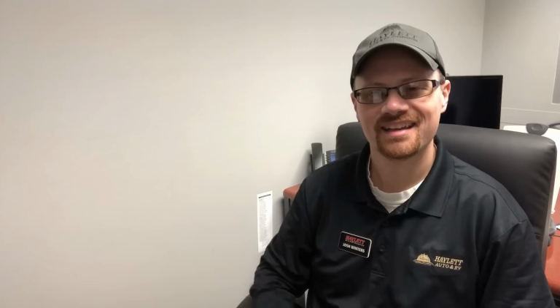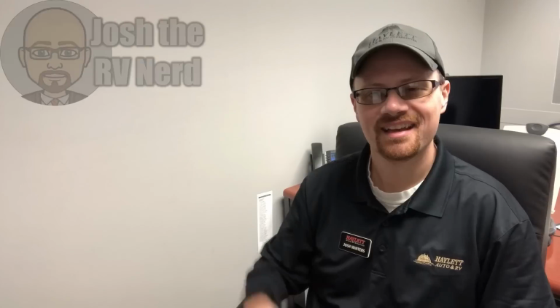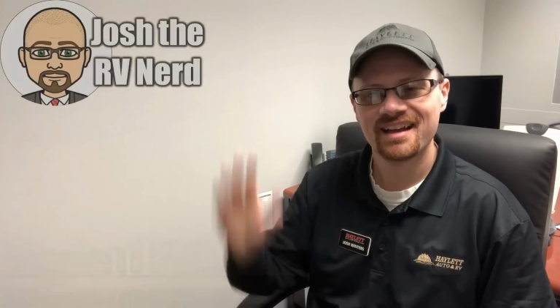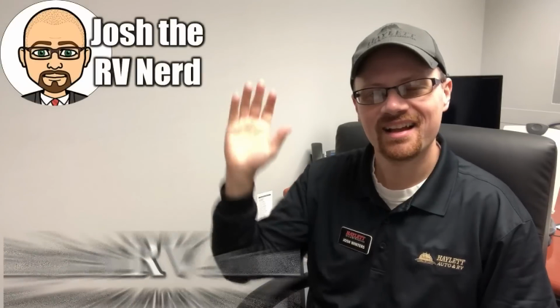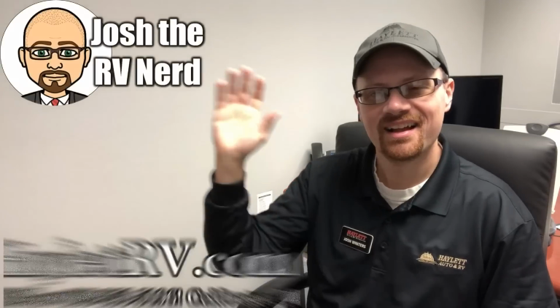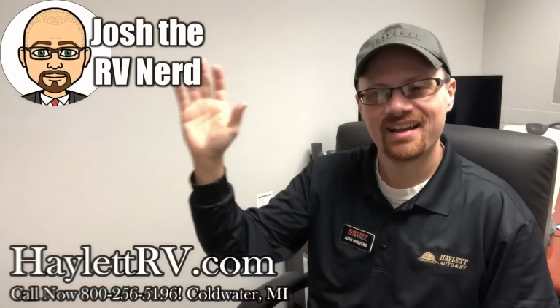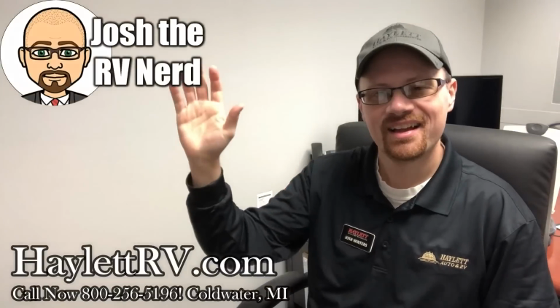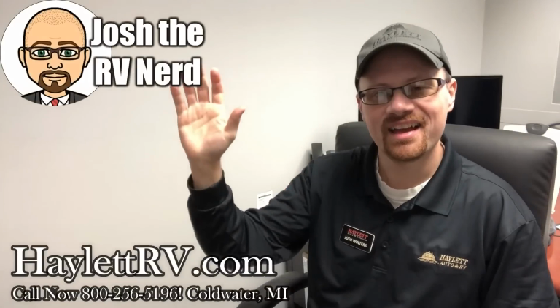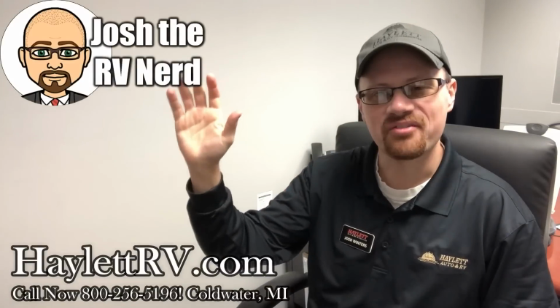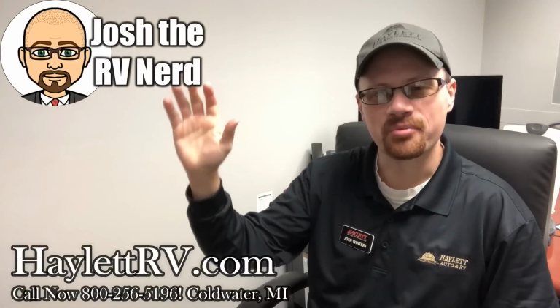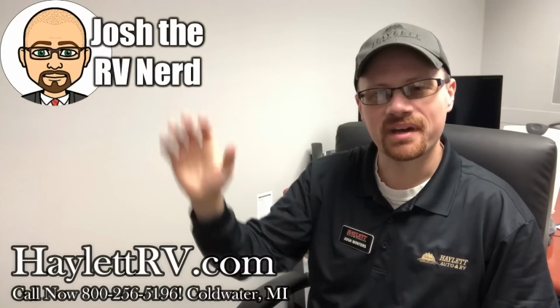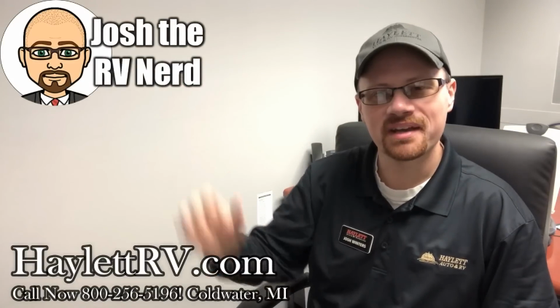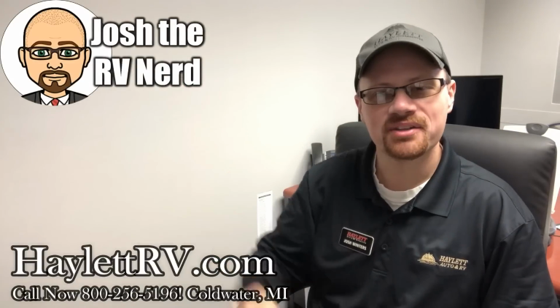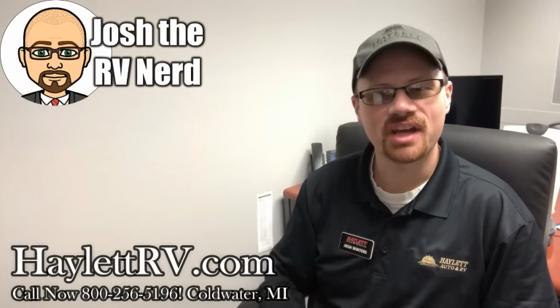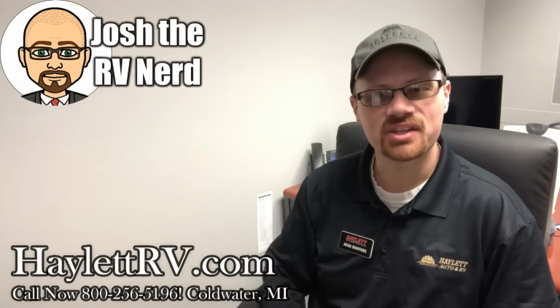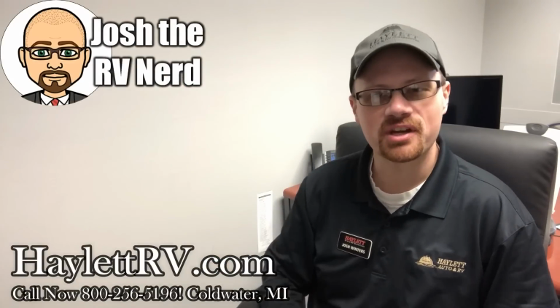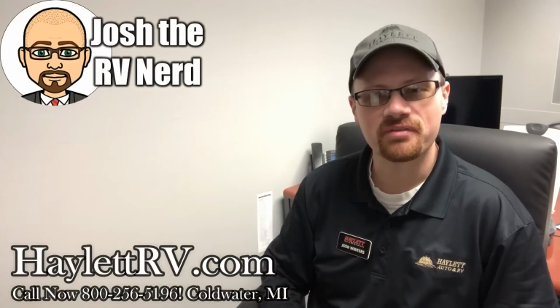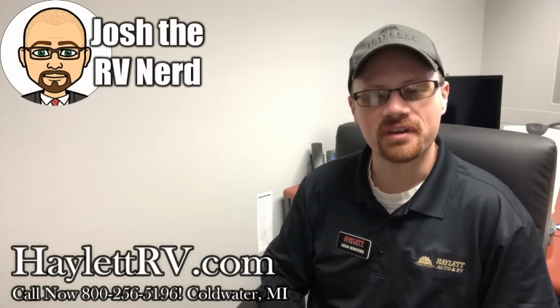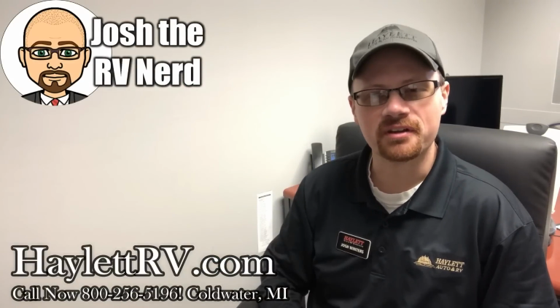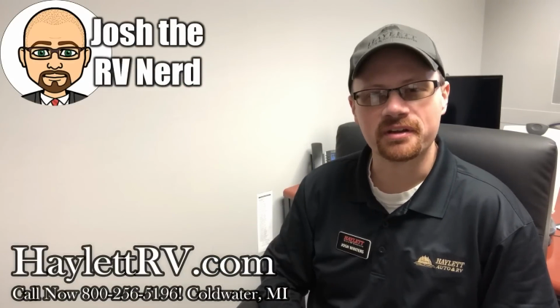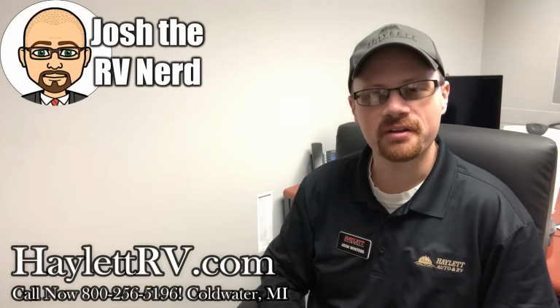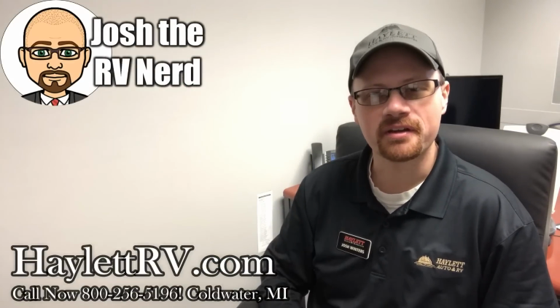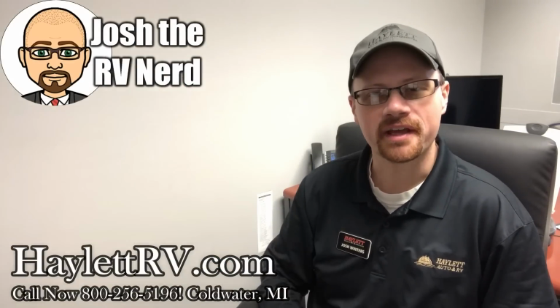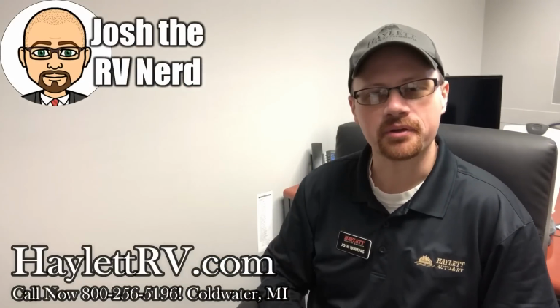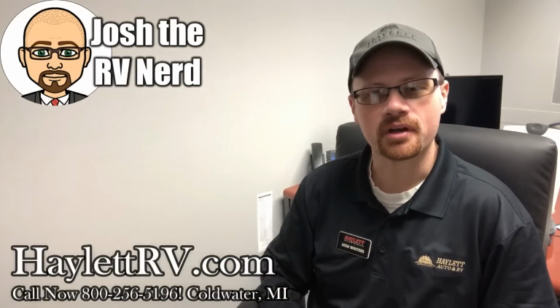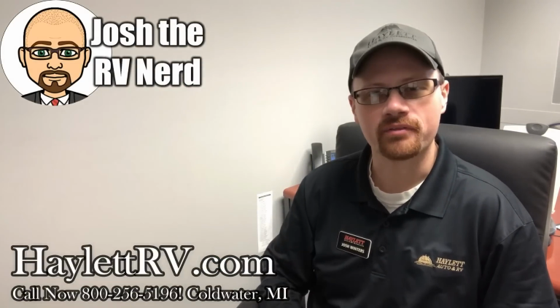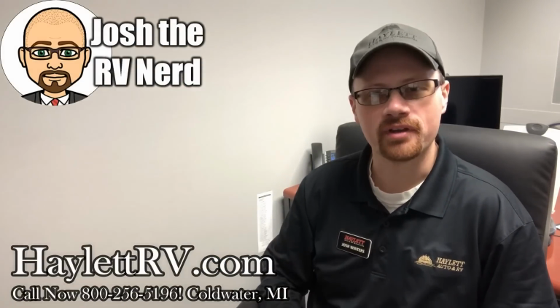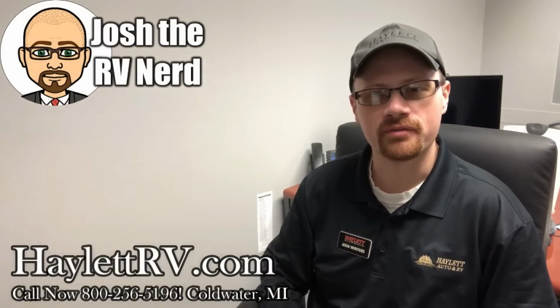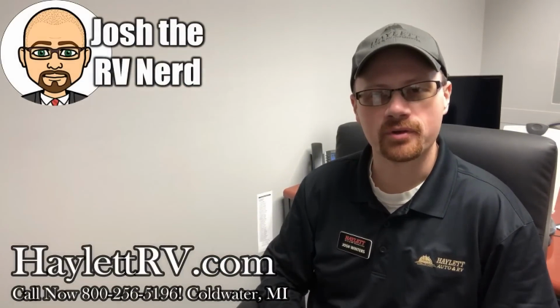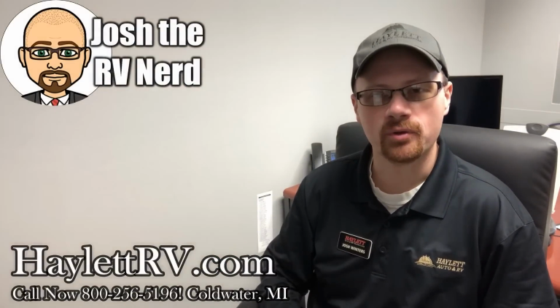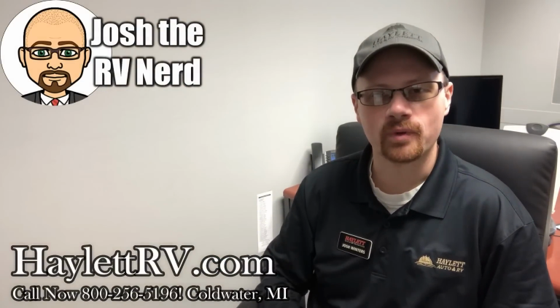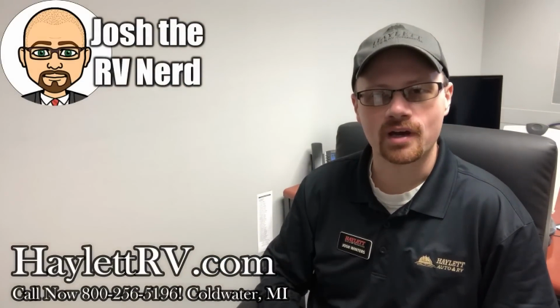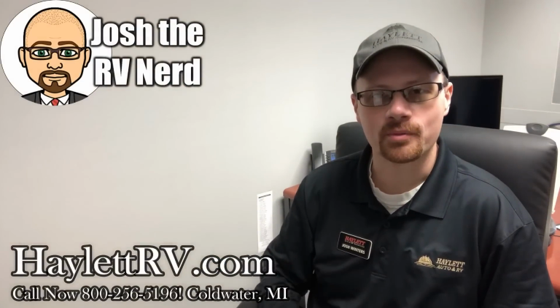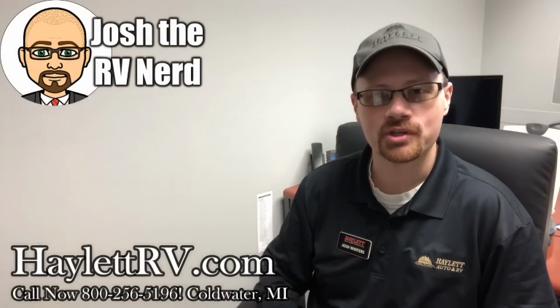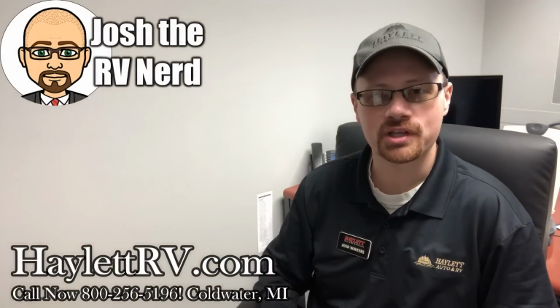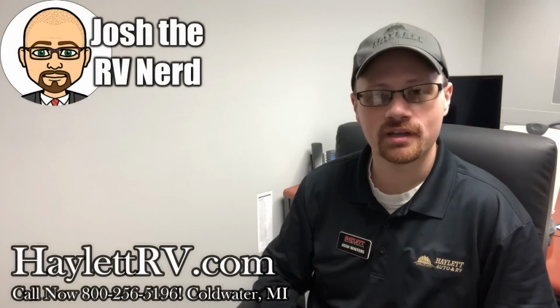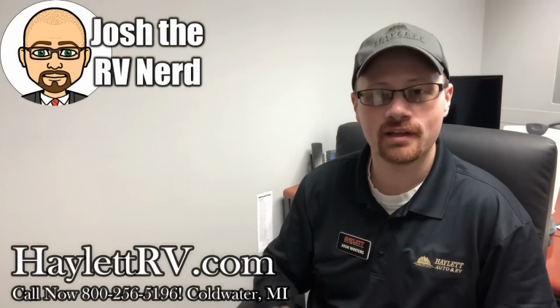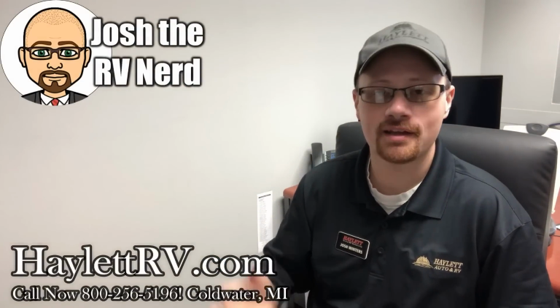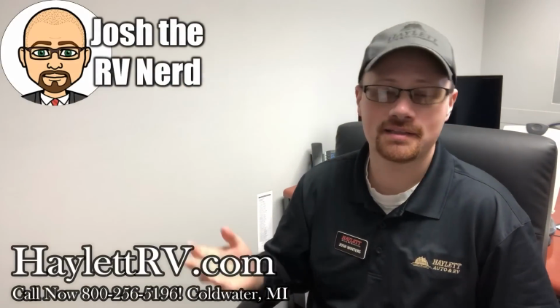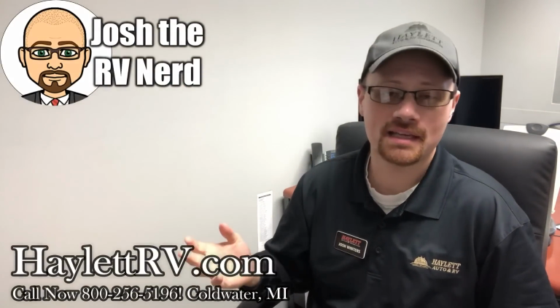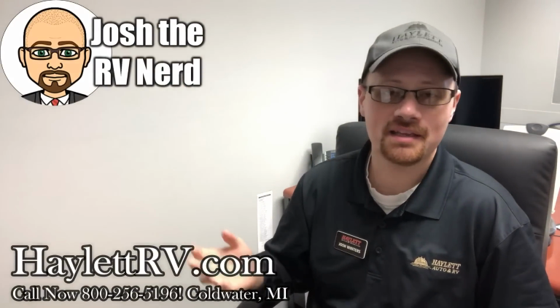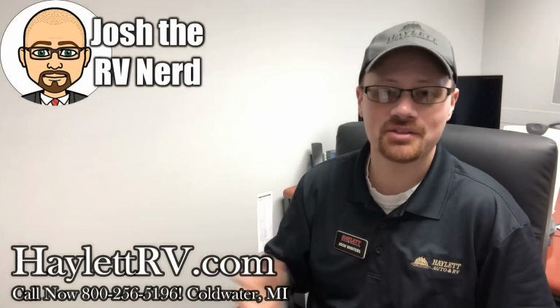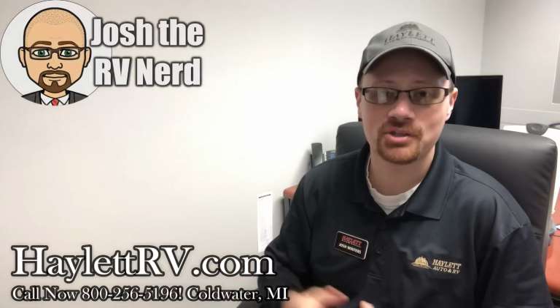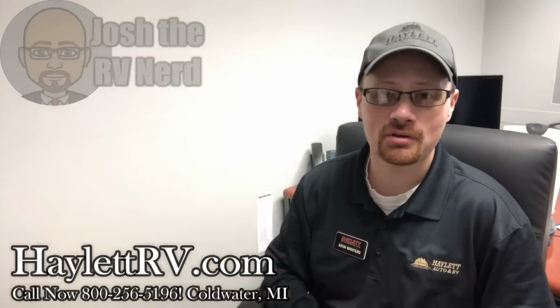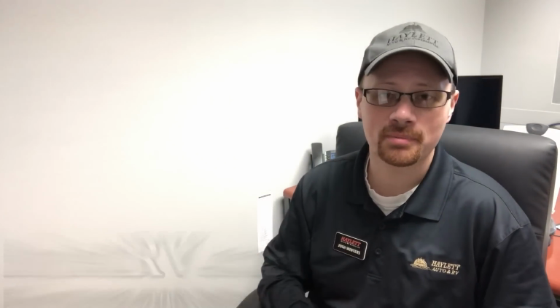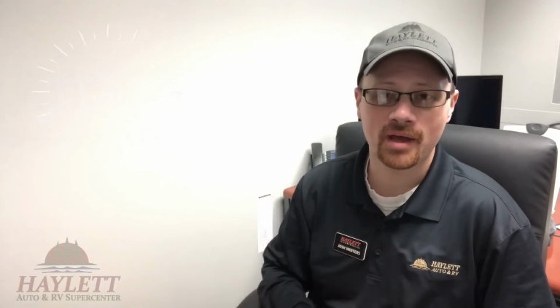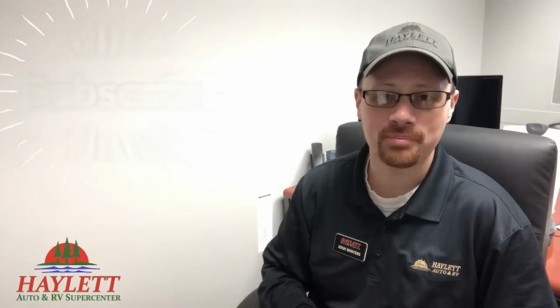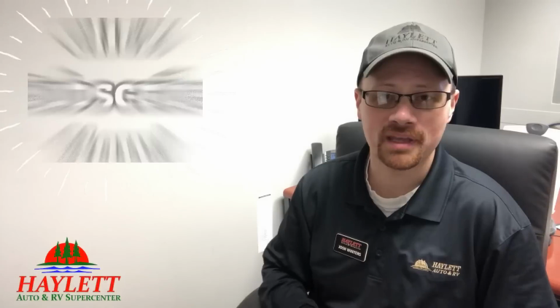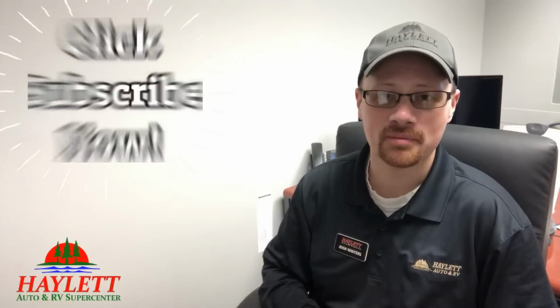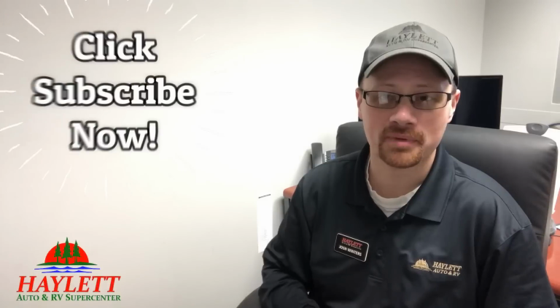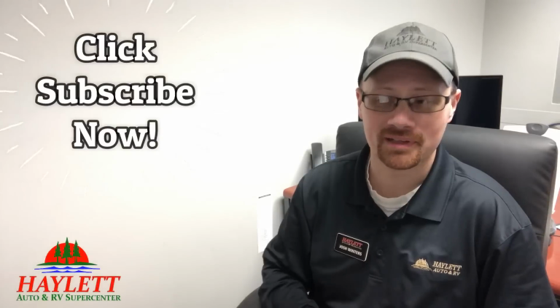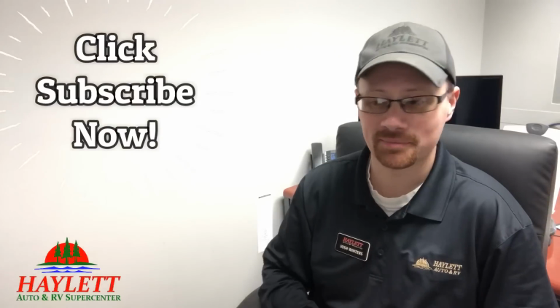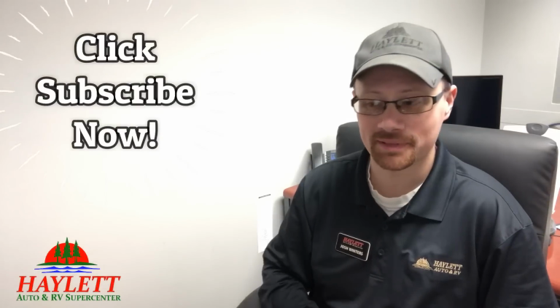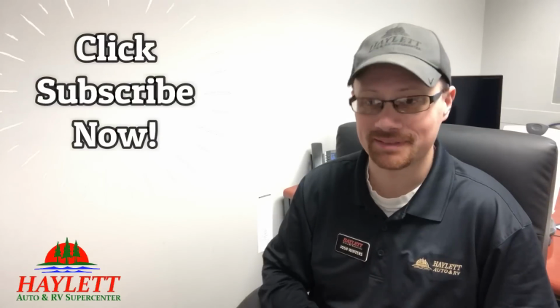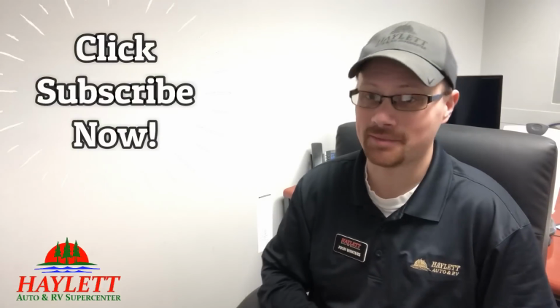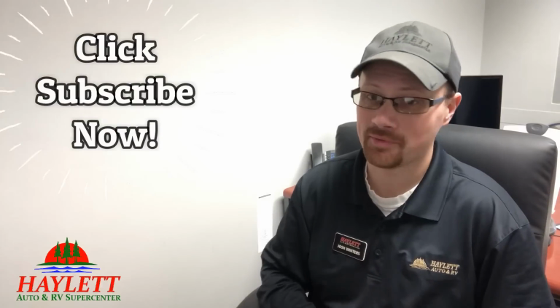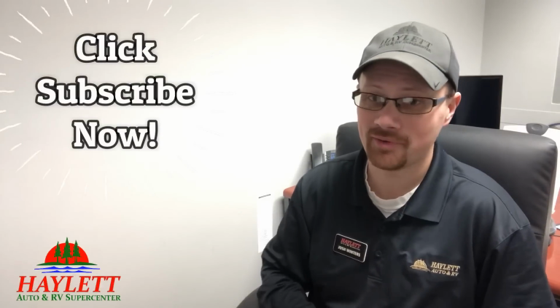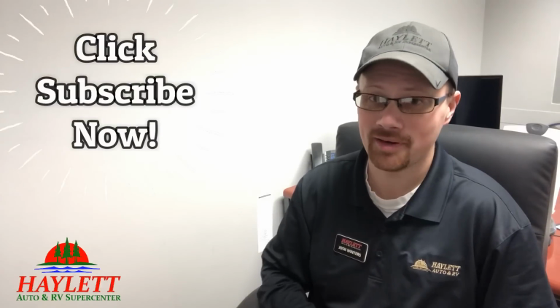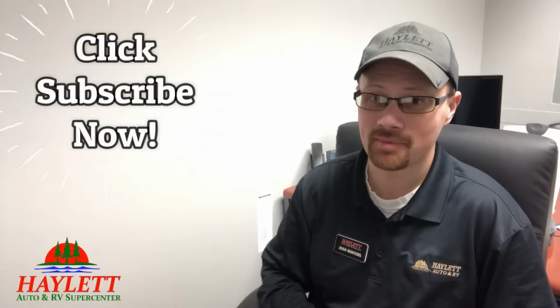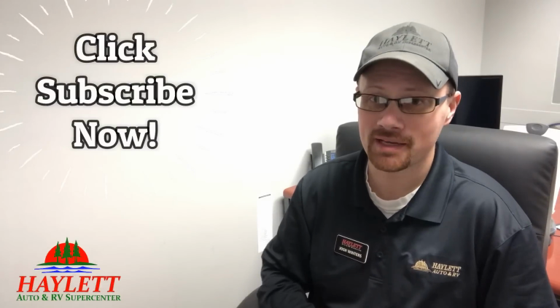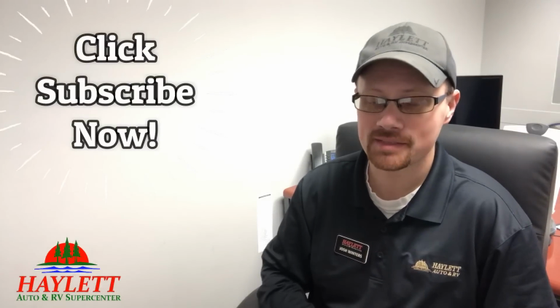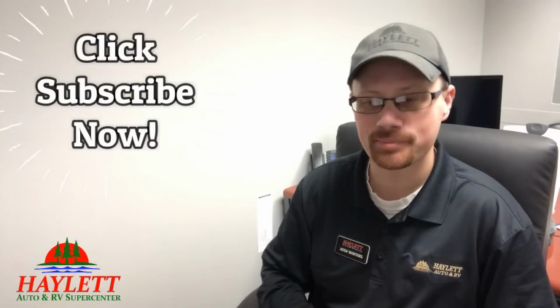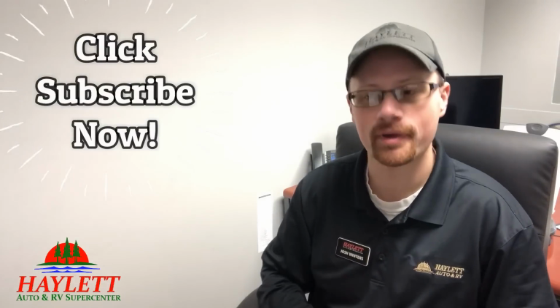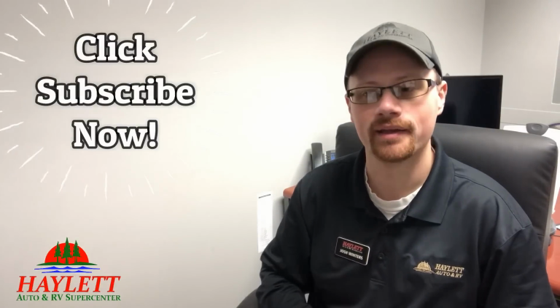Hey everybody, Josh RV Nierd here, Halod RV of Coldwater, Michigan. I'd tell you a joke about peanut butter, but I'm afraid it might spread.